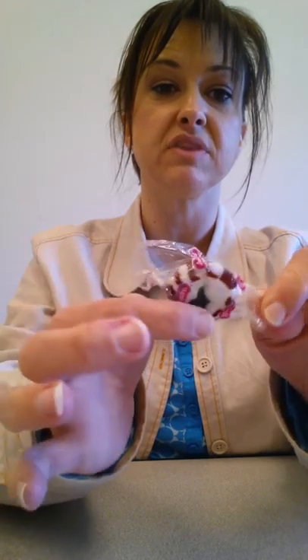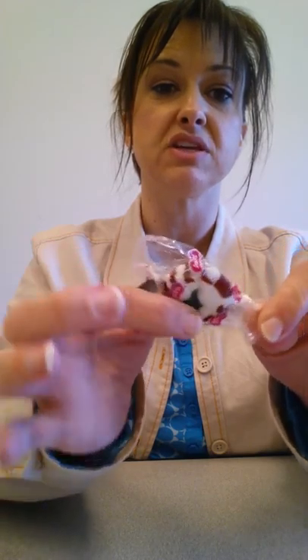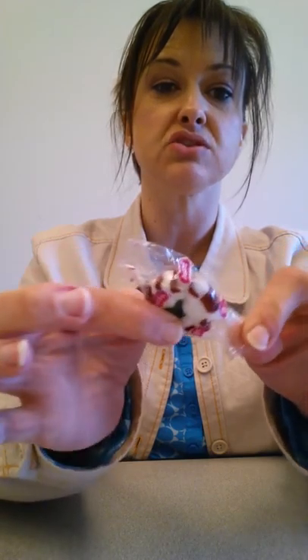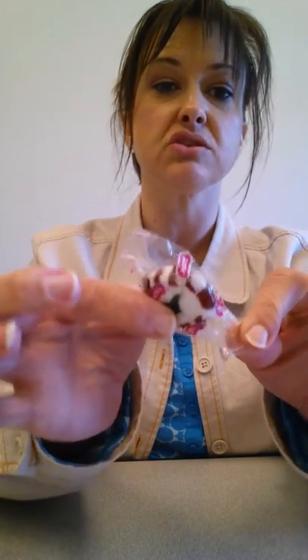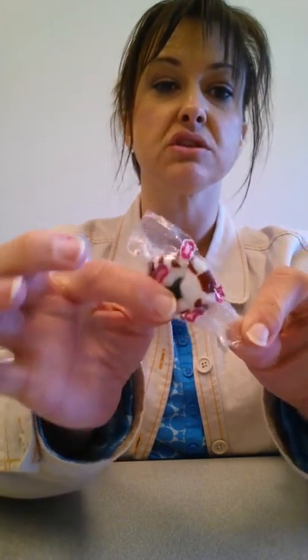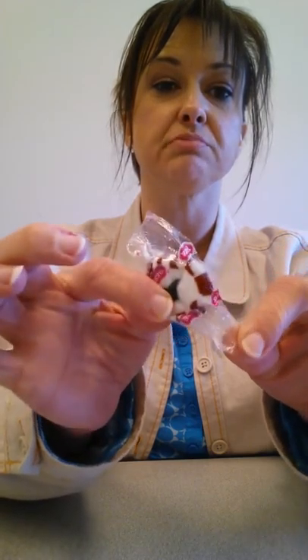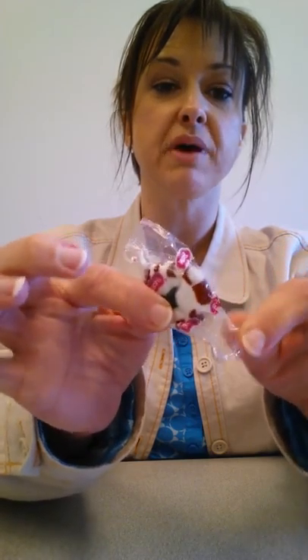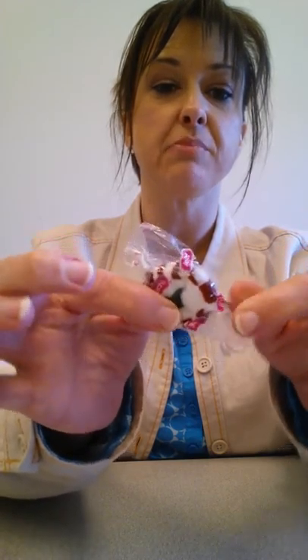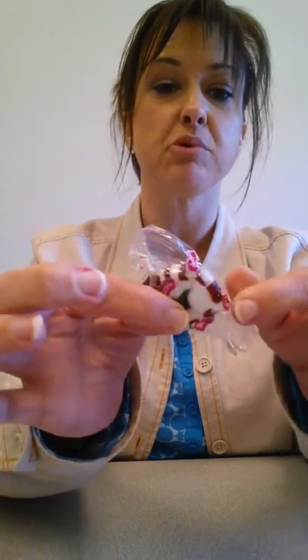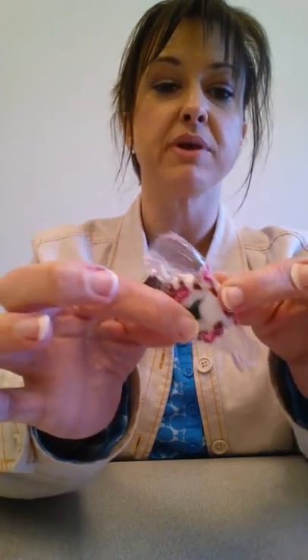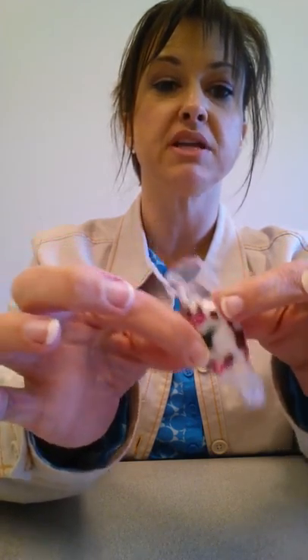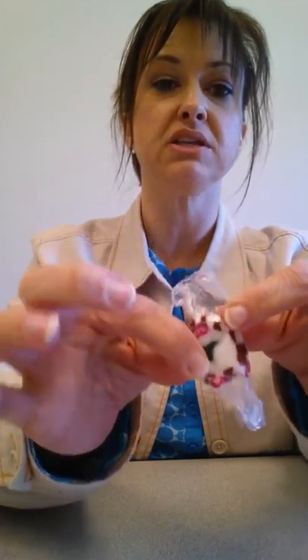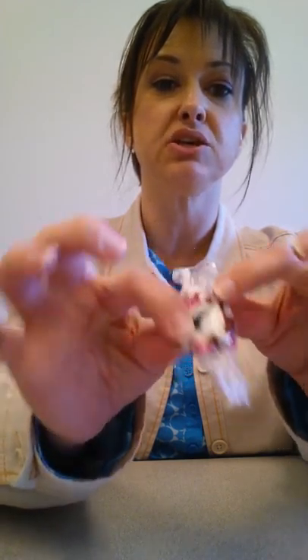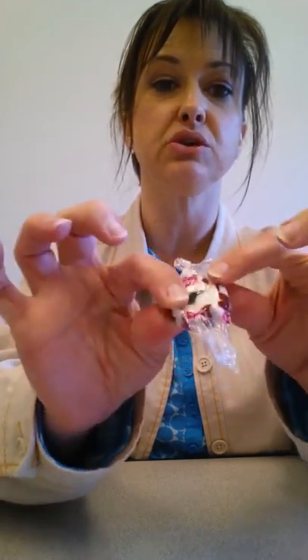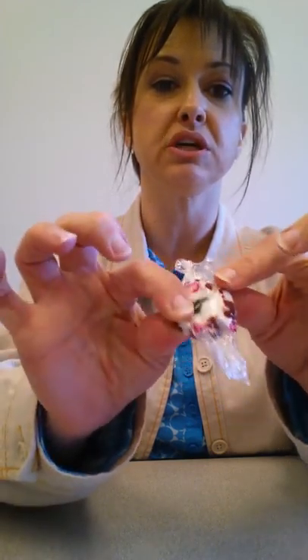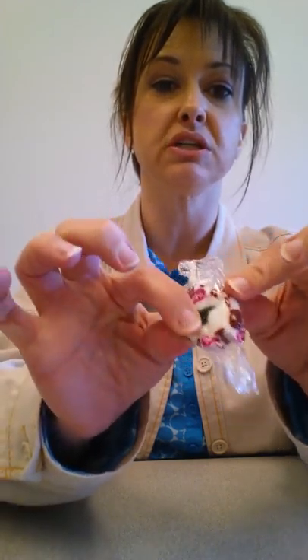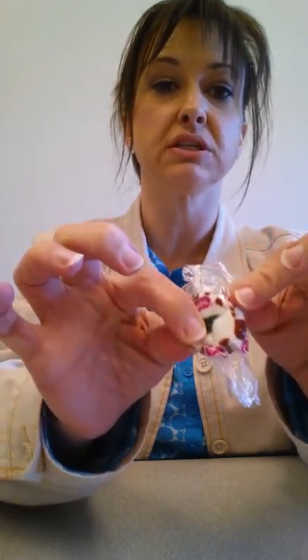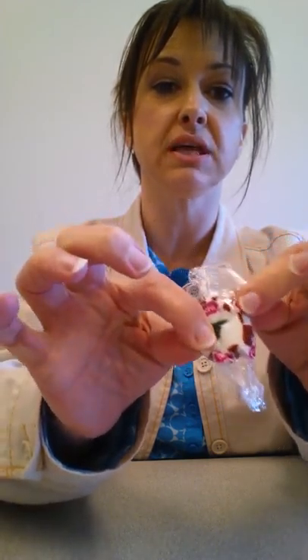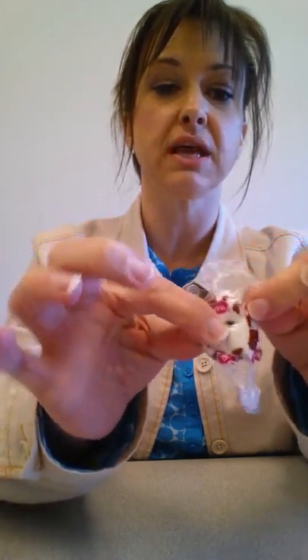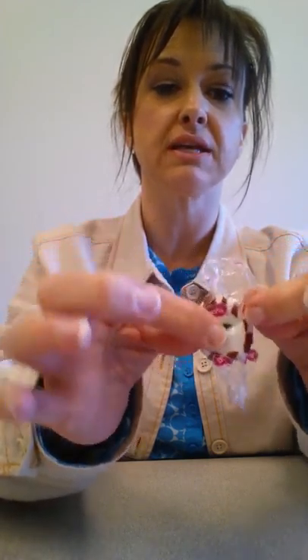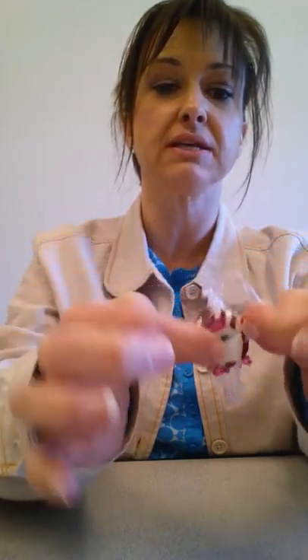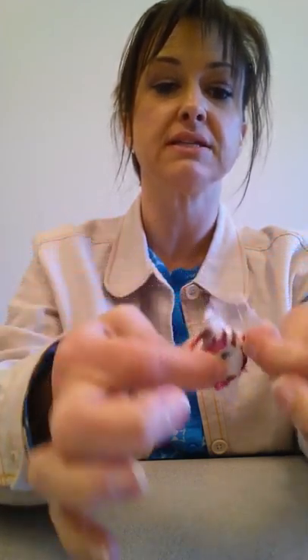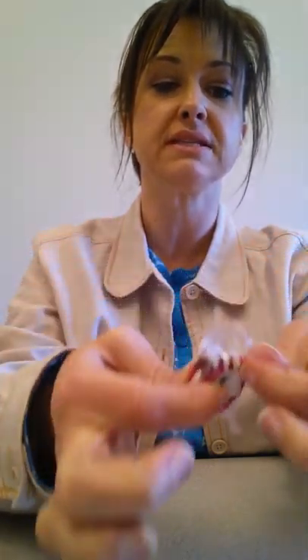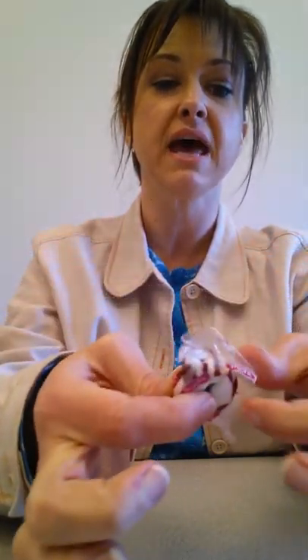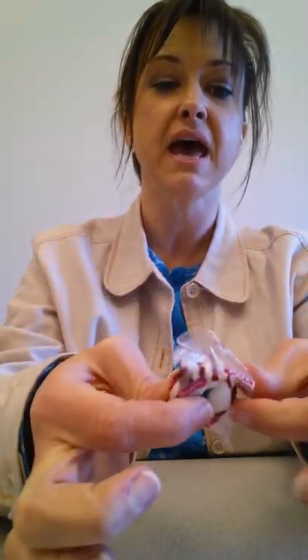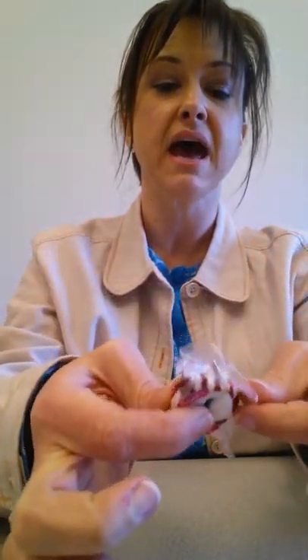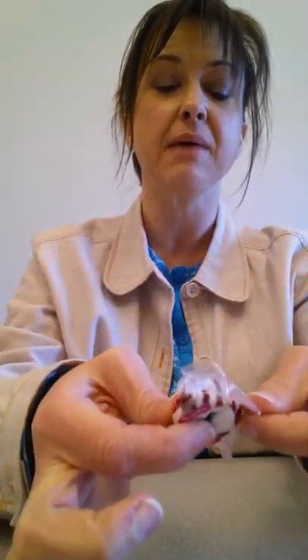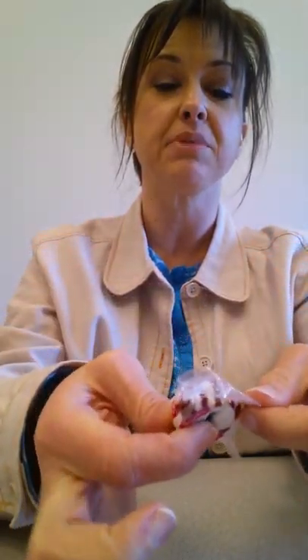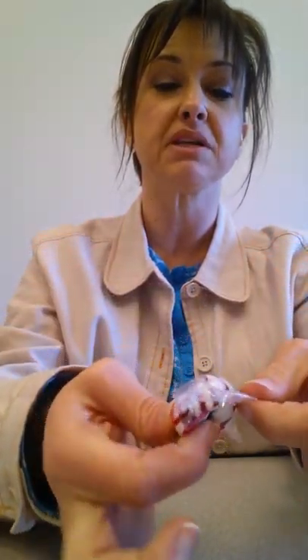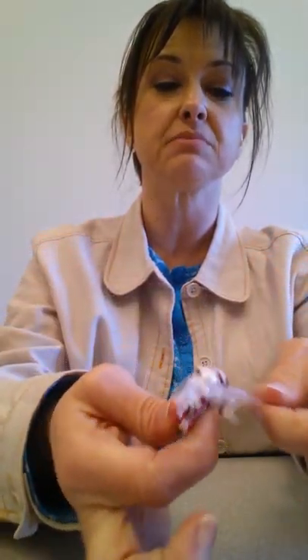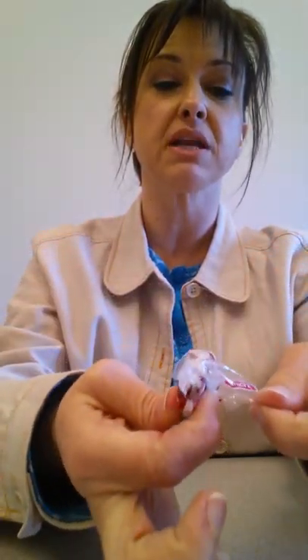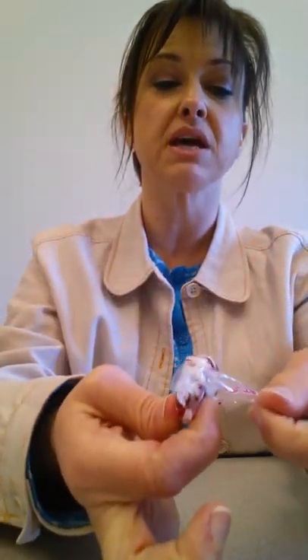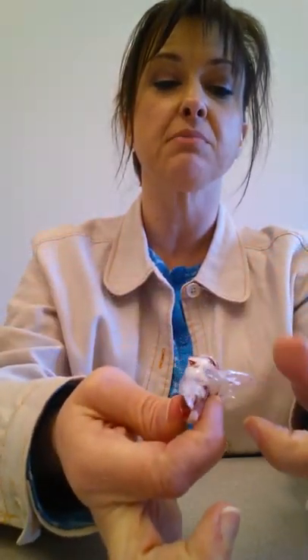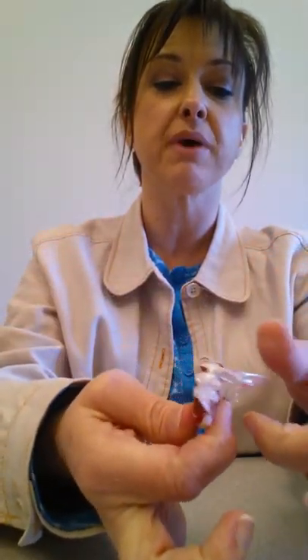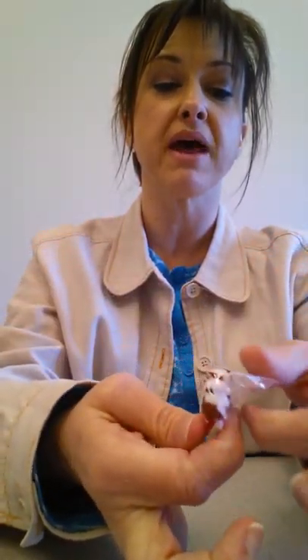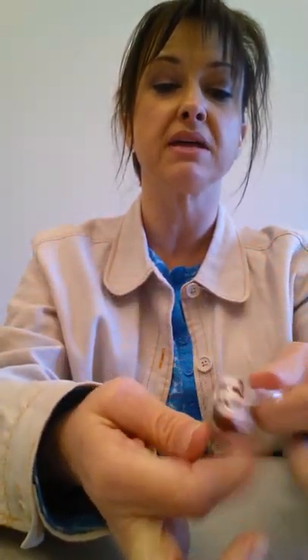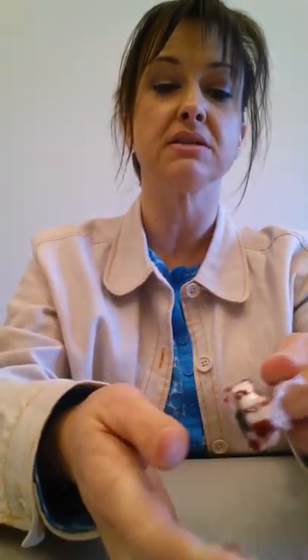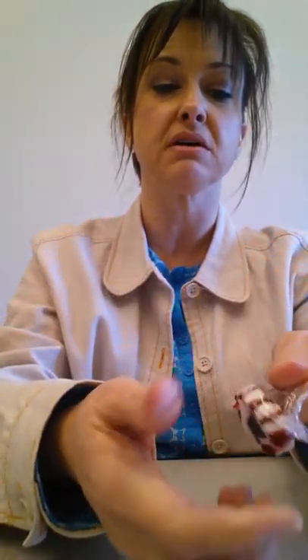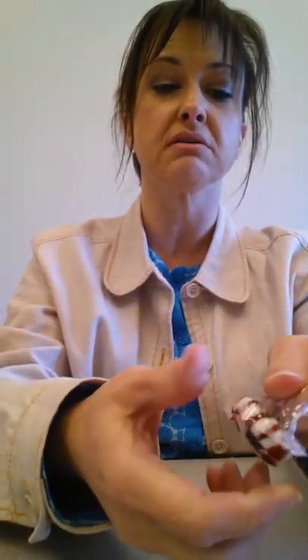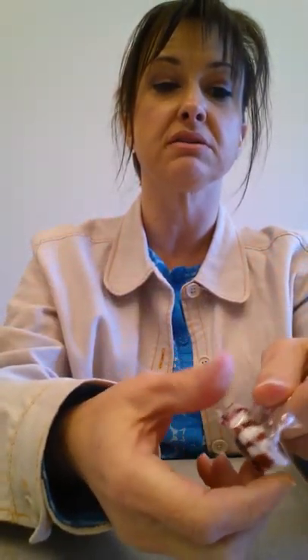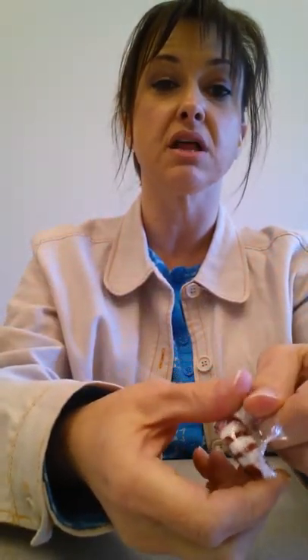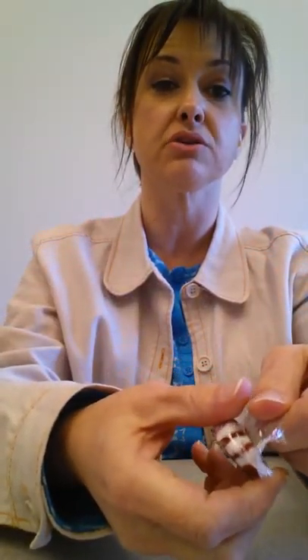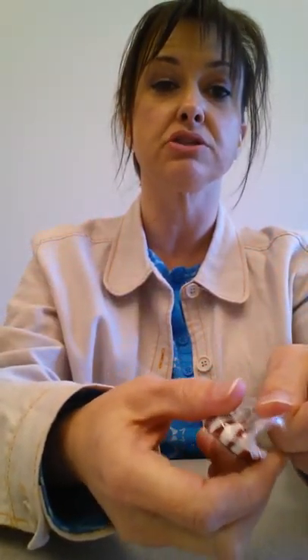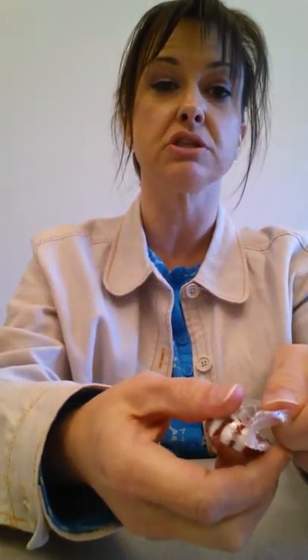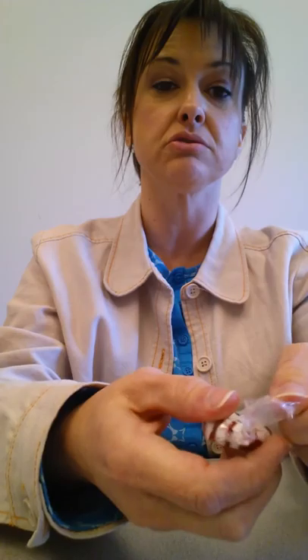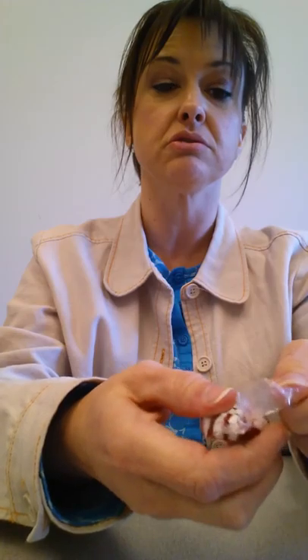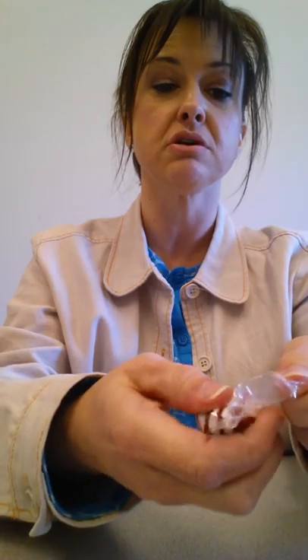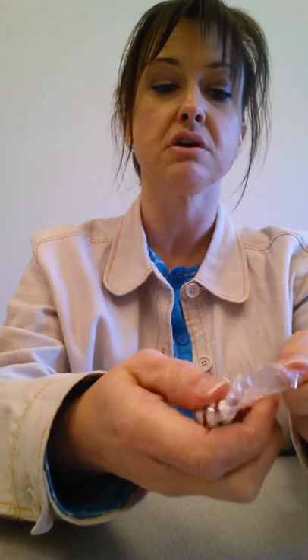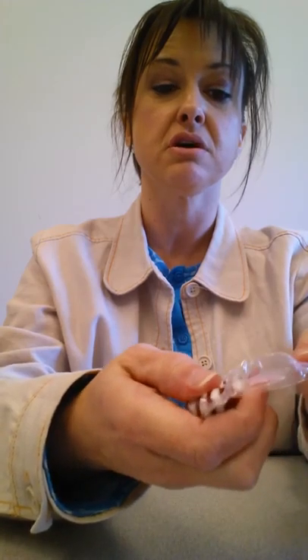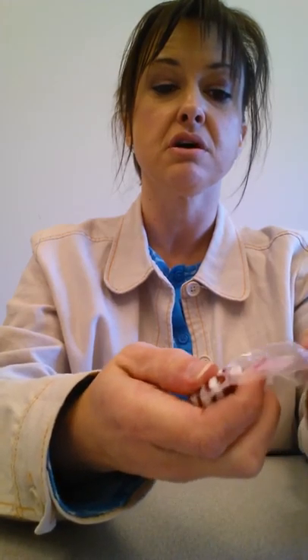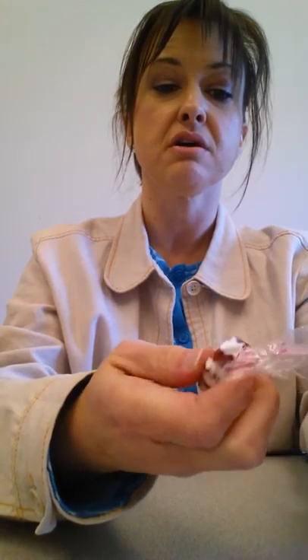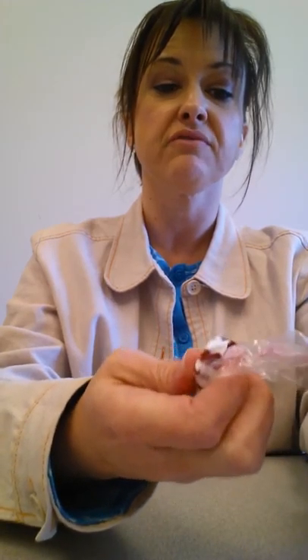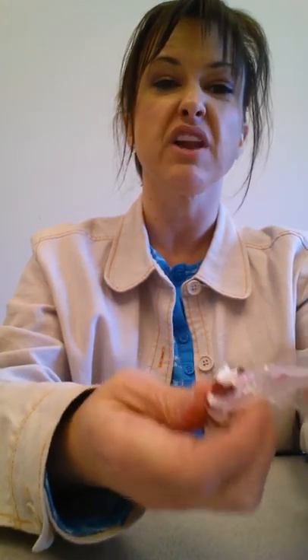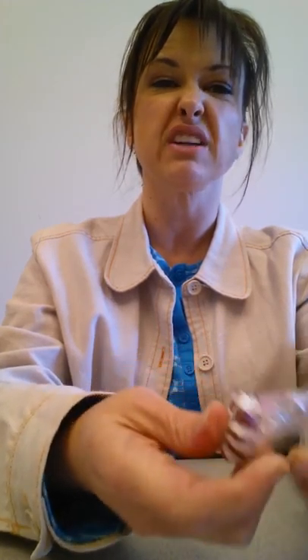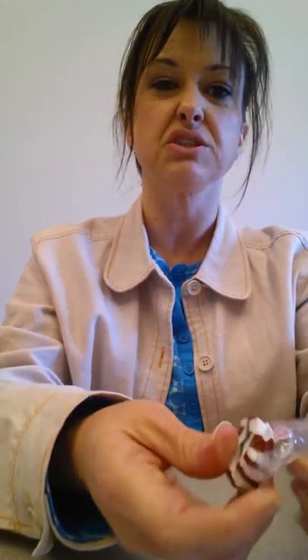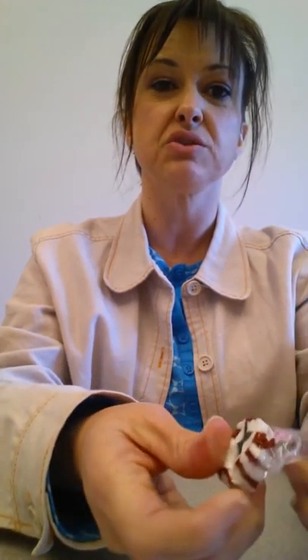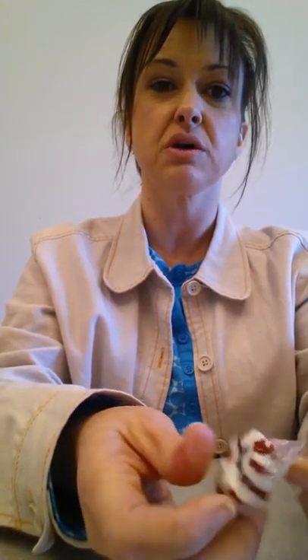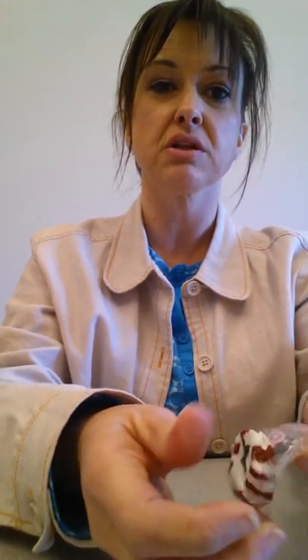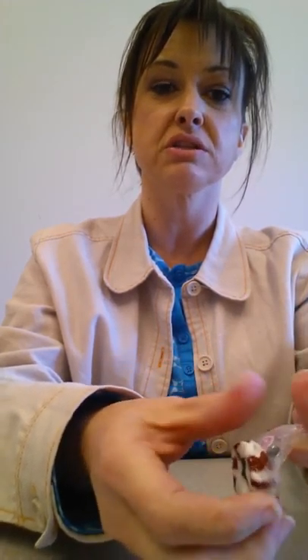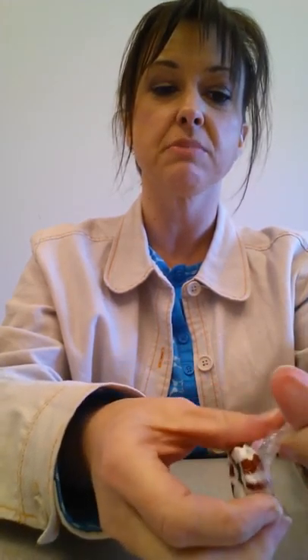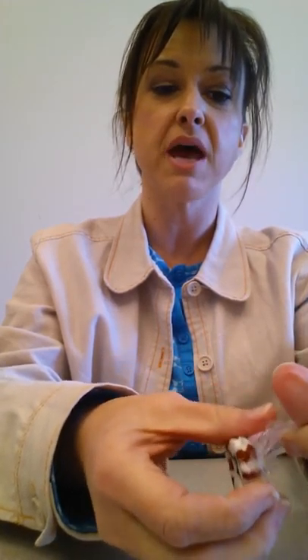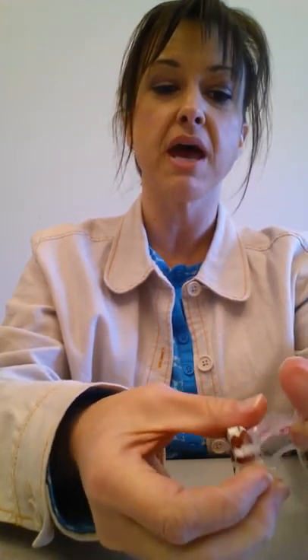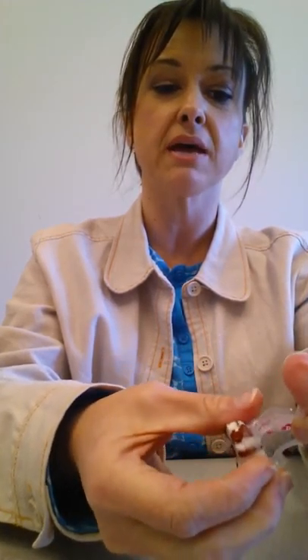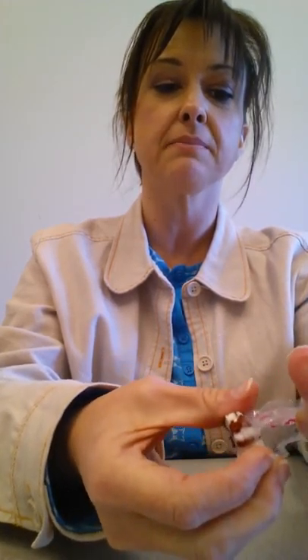These are little peppermint nougat candies. I picked them up at Dollar General, about $2 a bag.